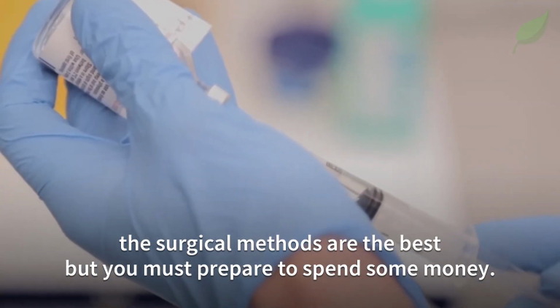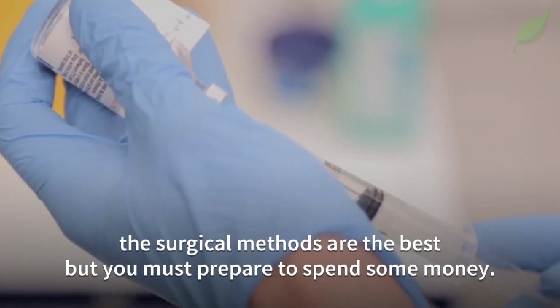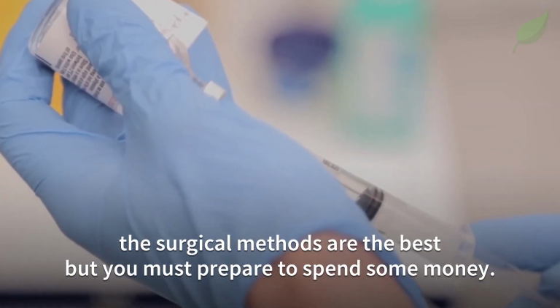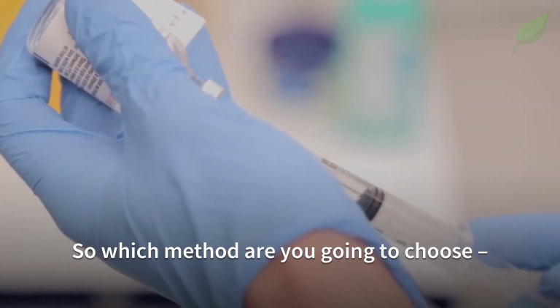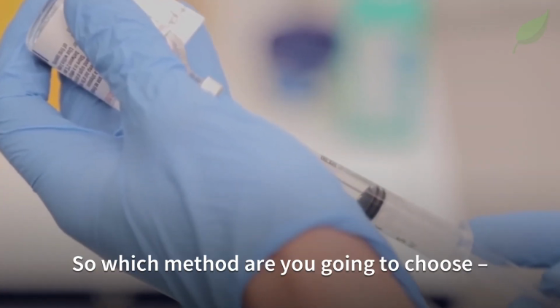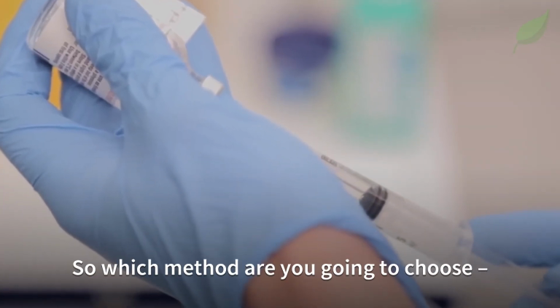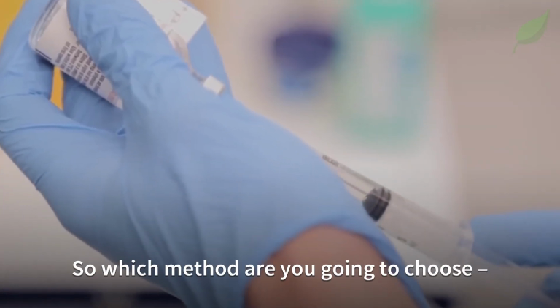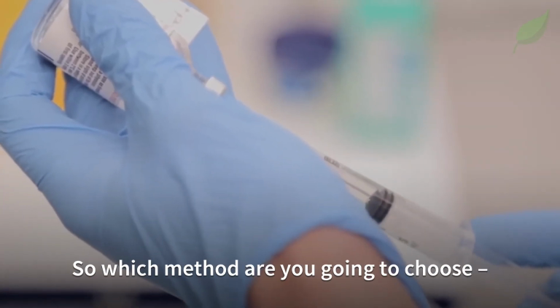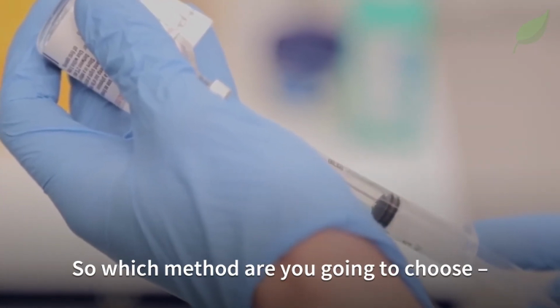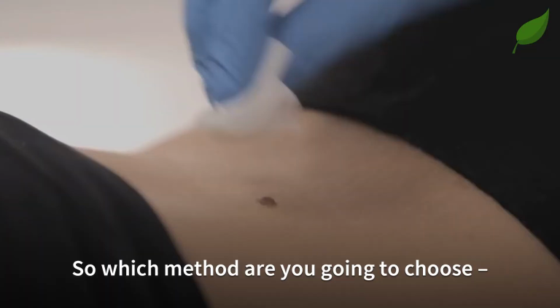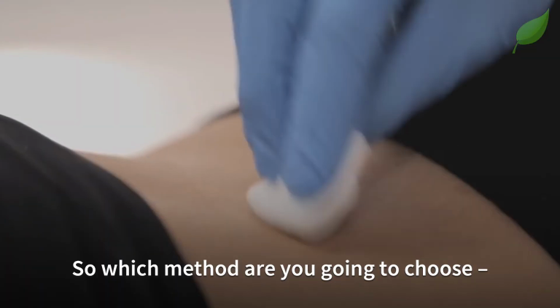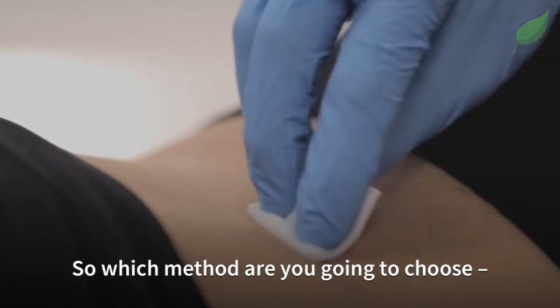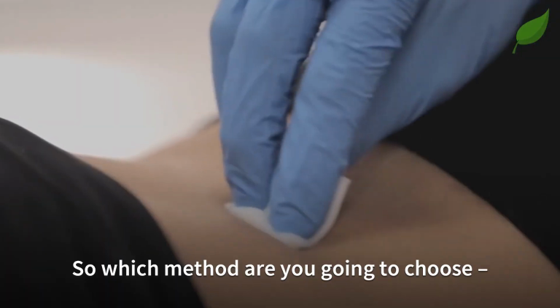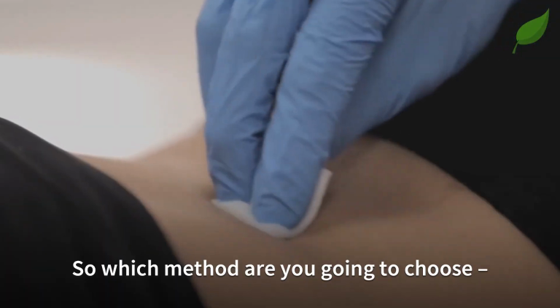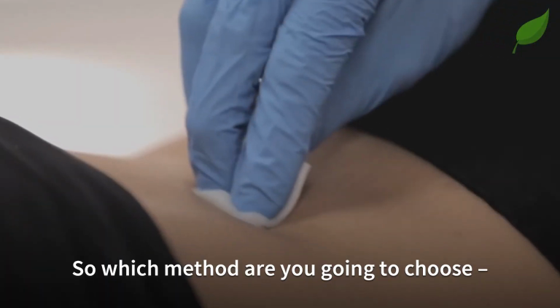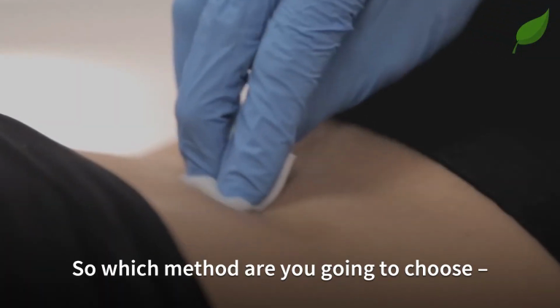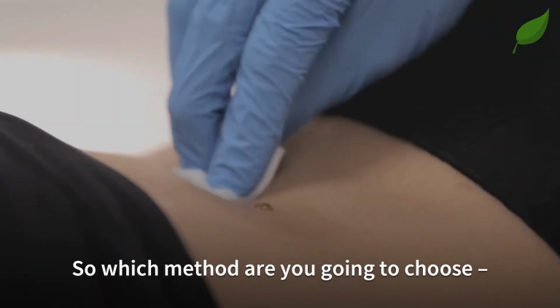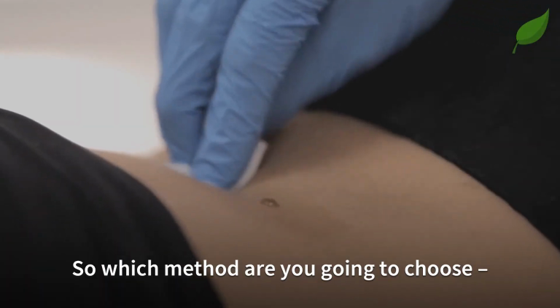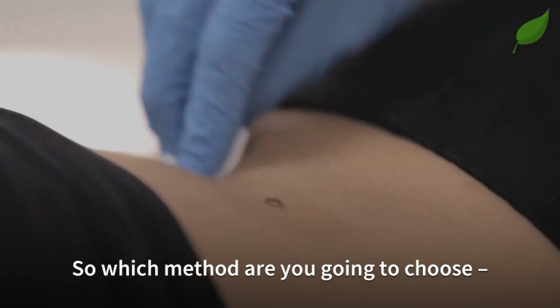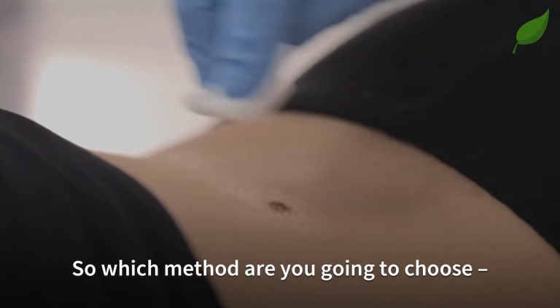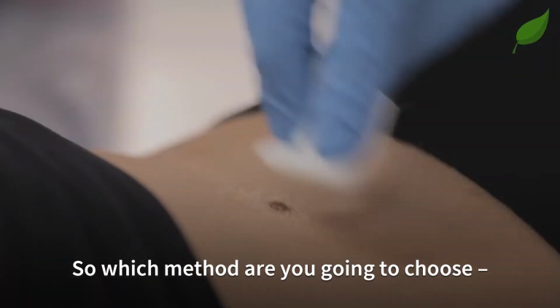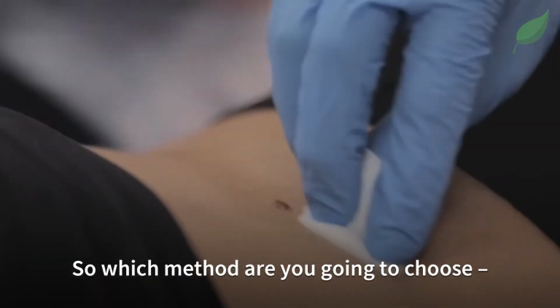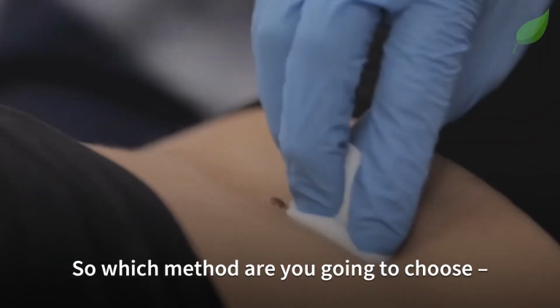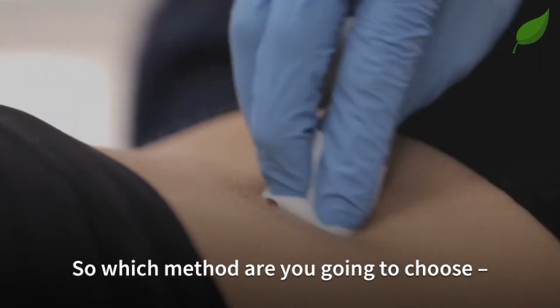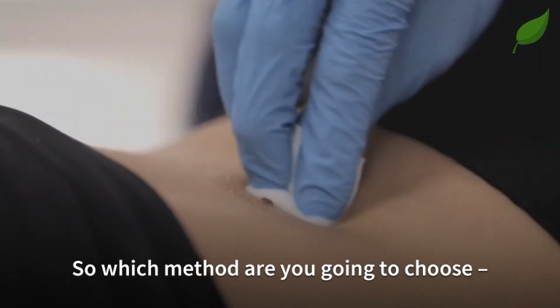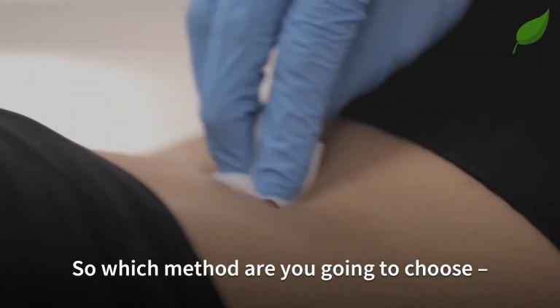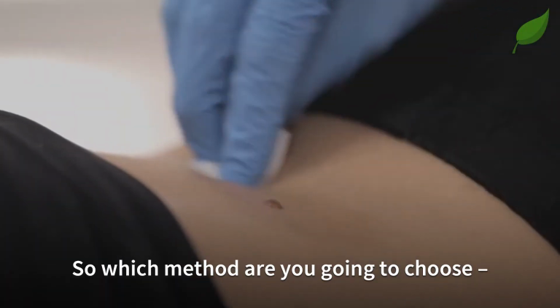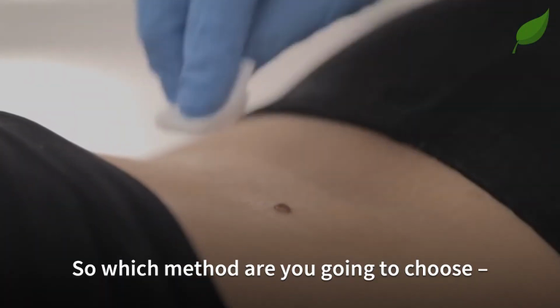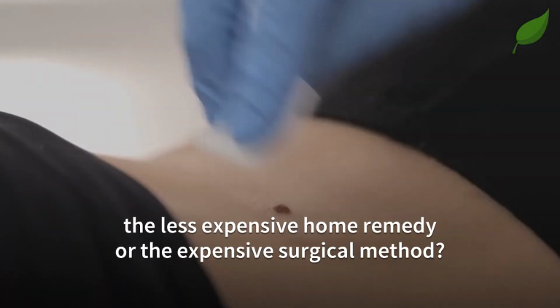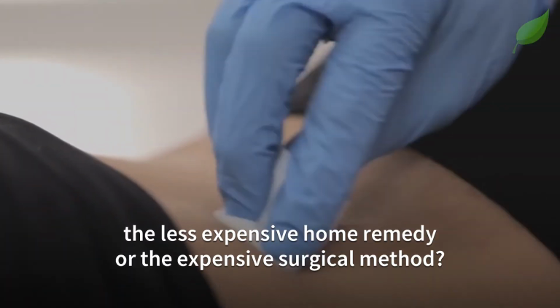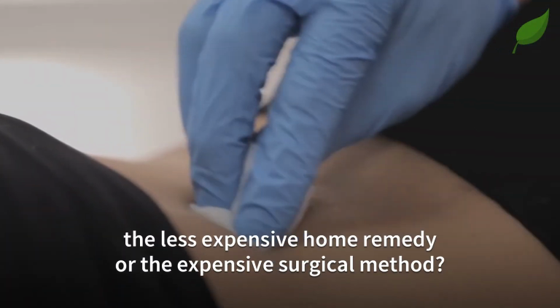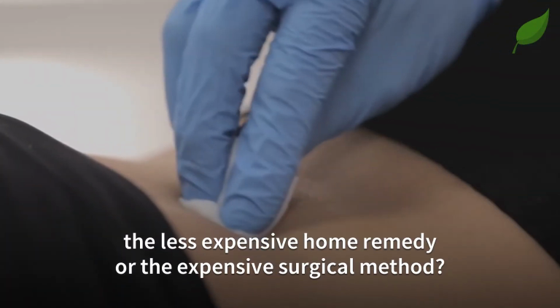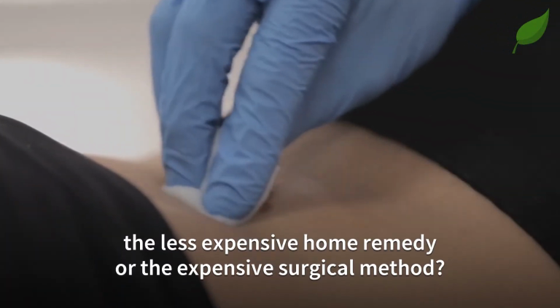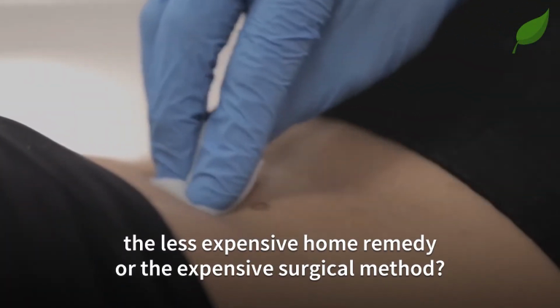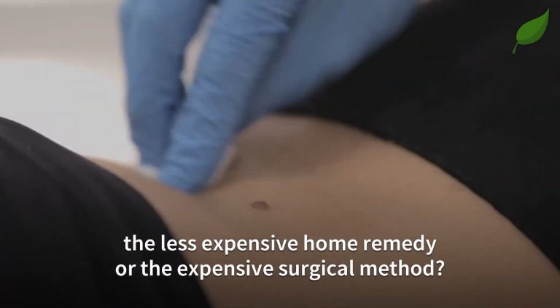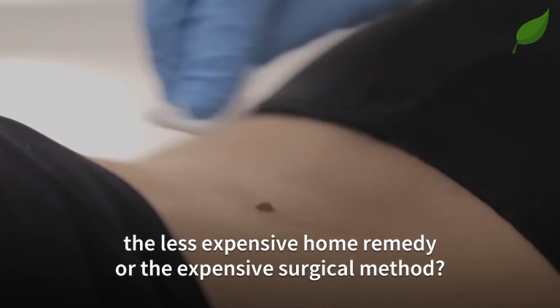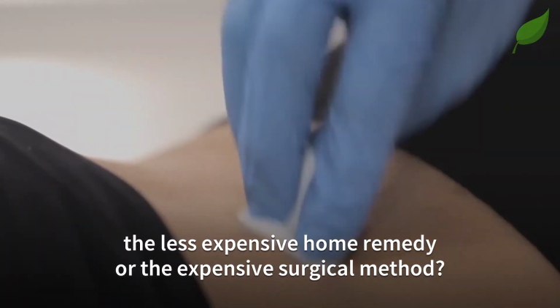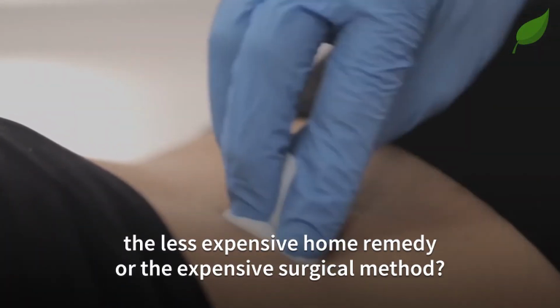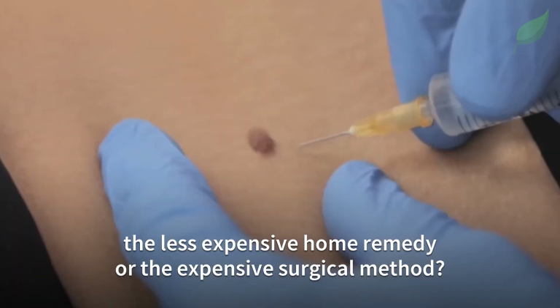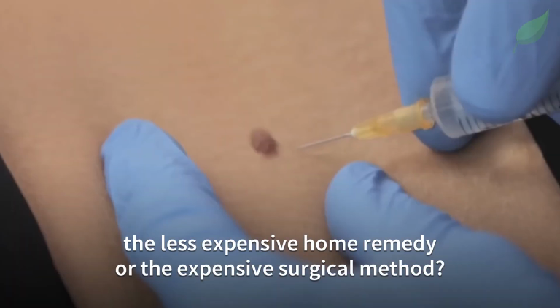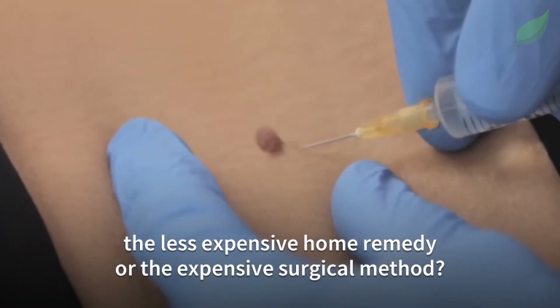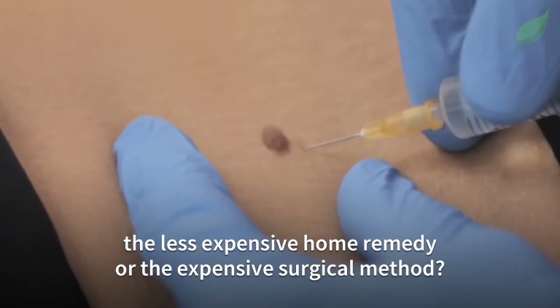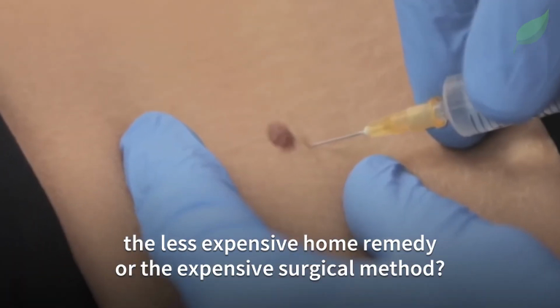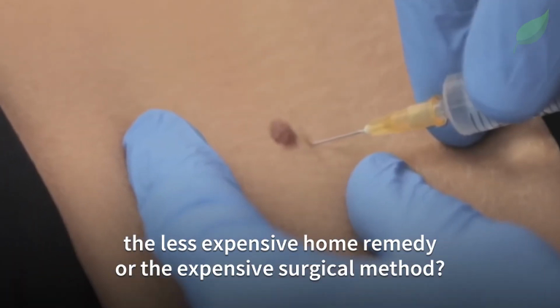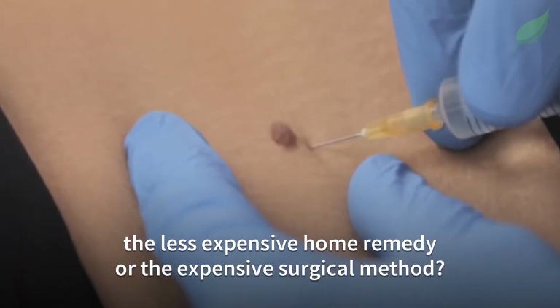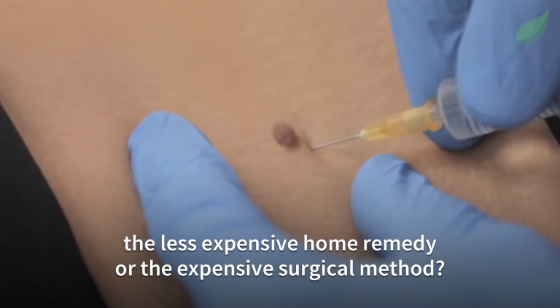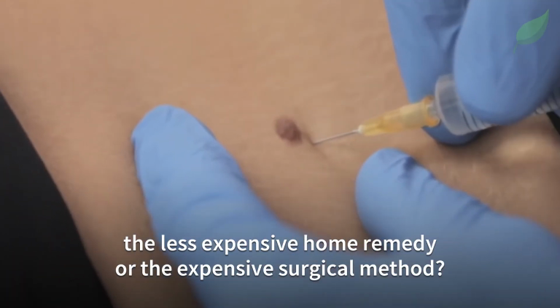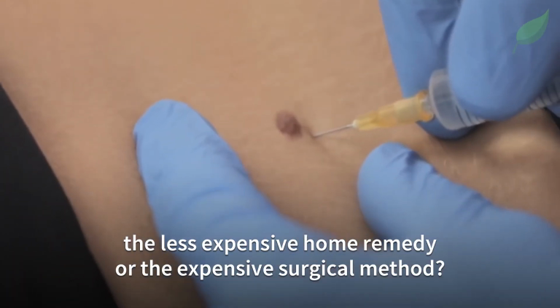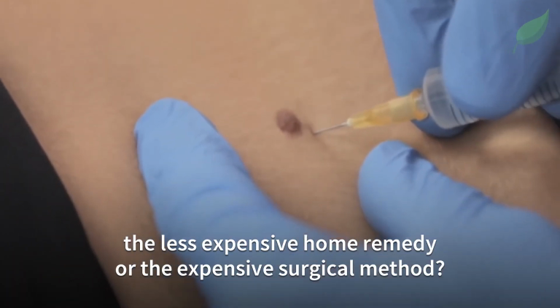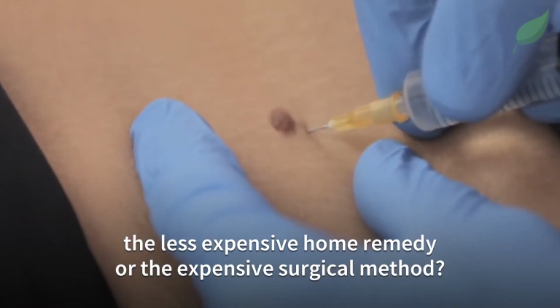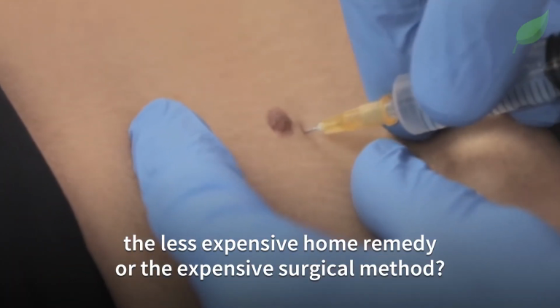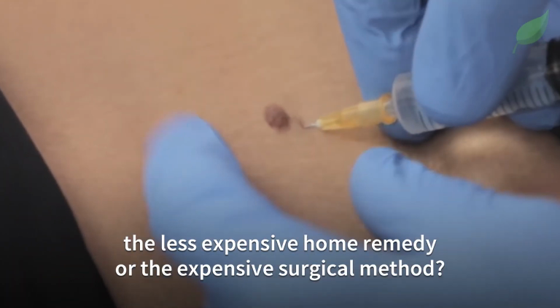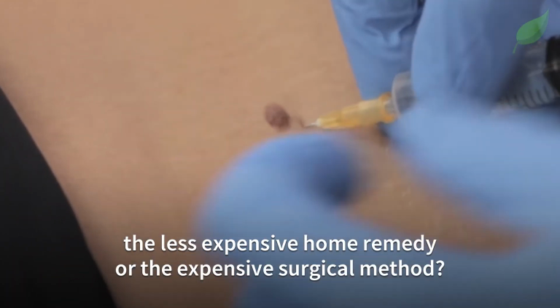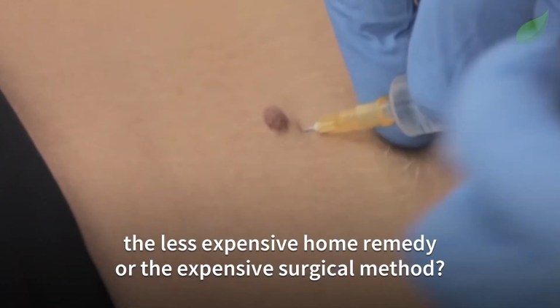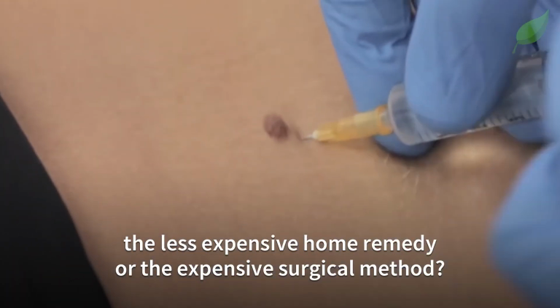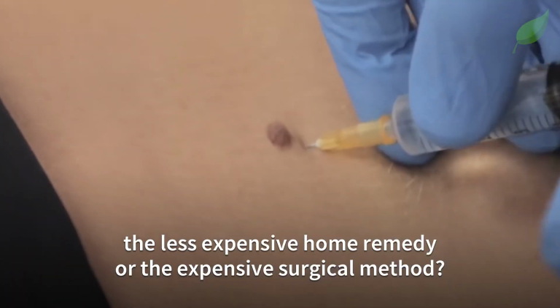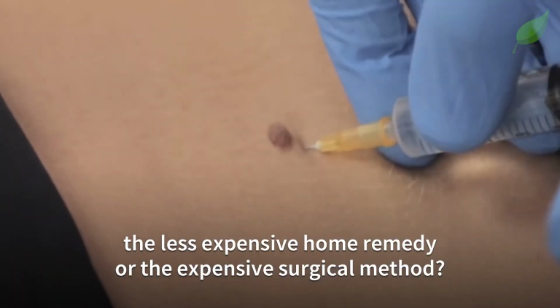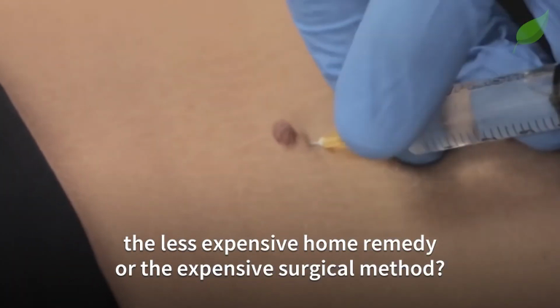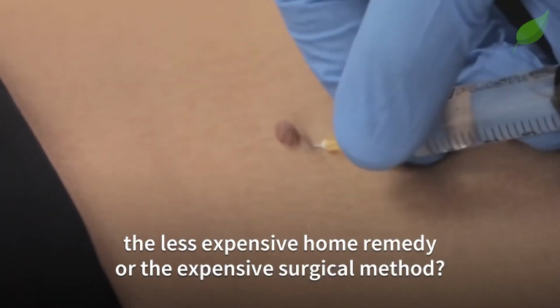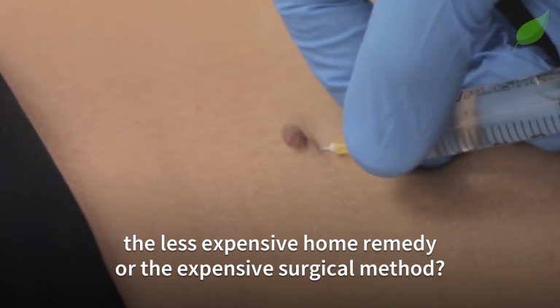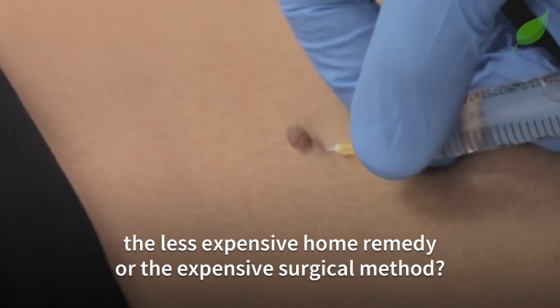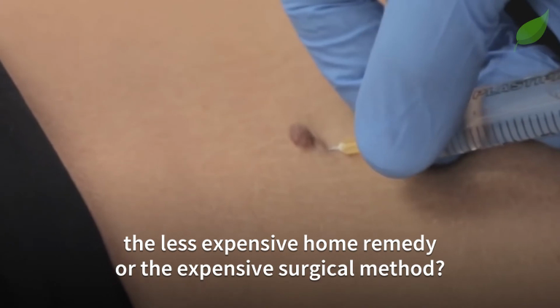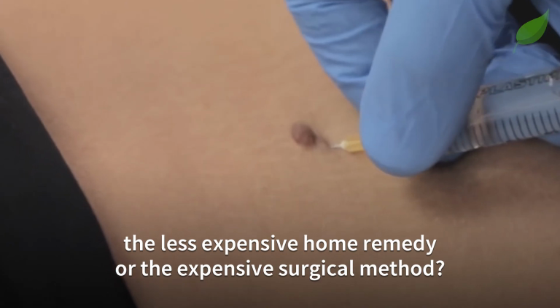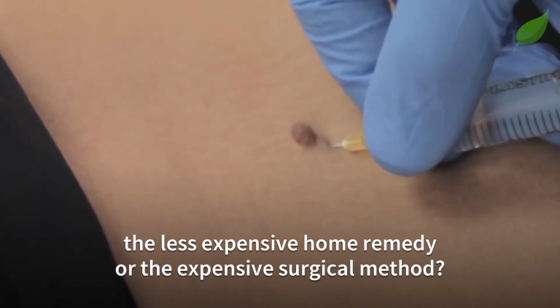So, which method are you going to choose? The less expensive home remedy or the expensive surgical method?